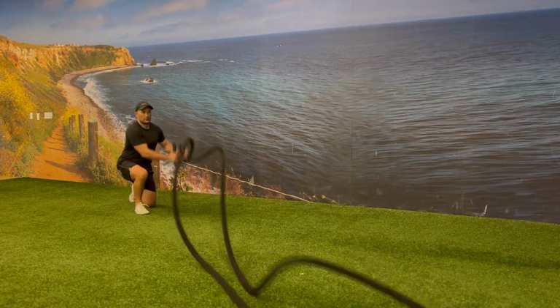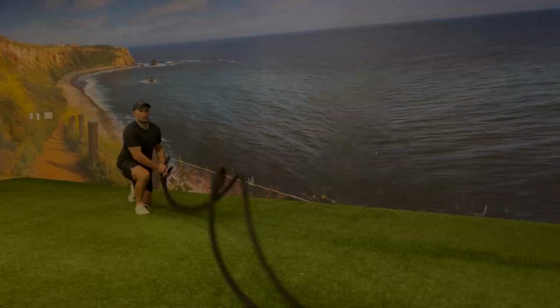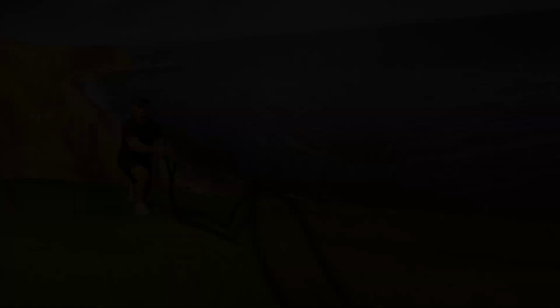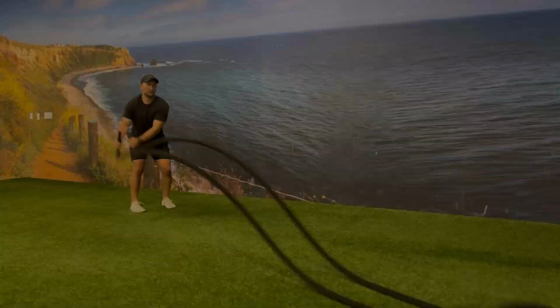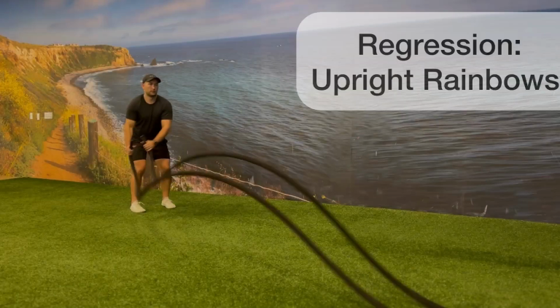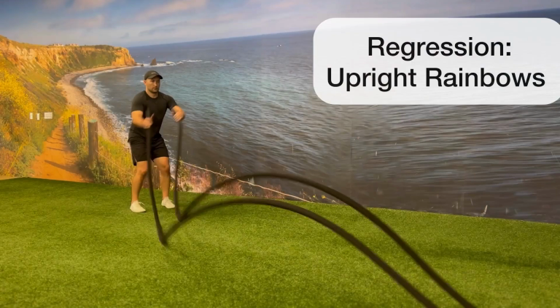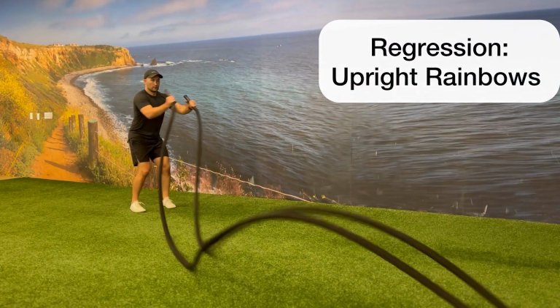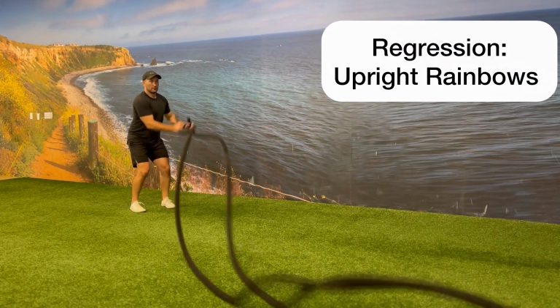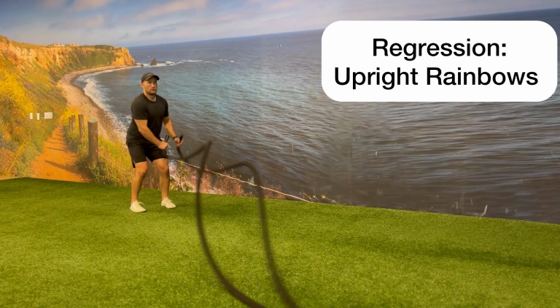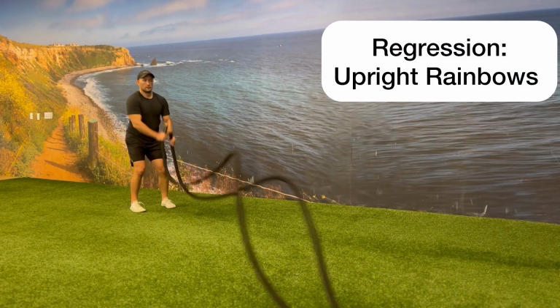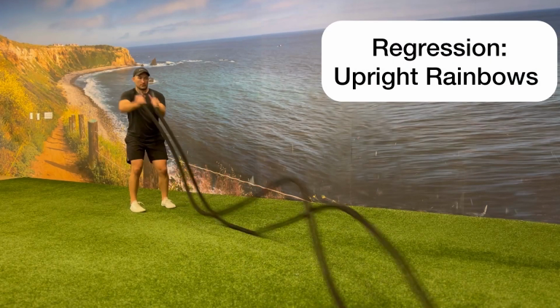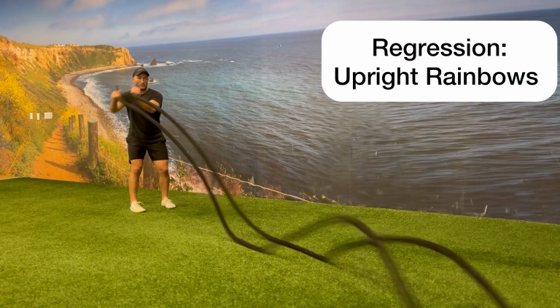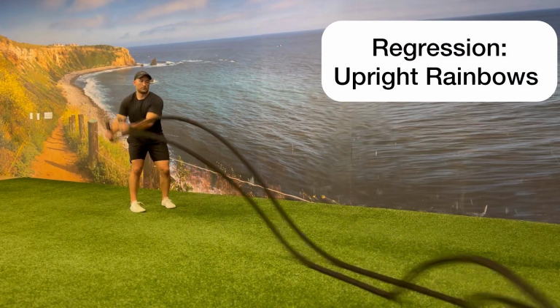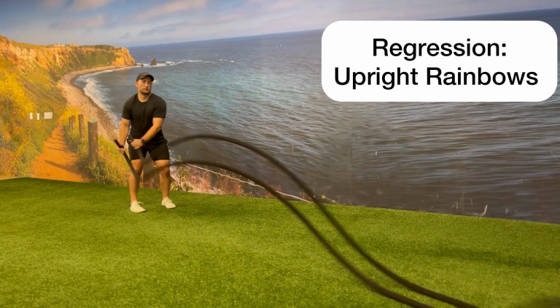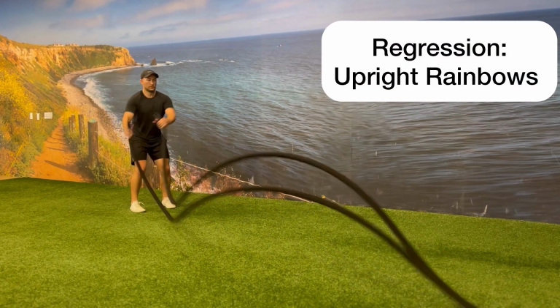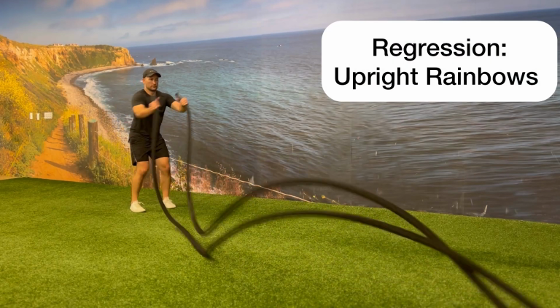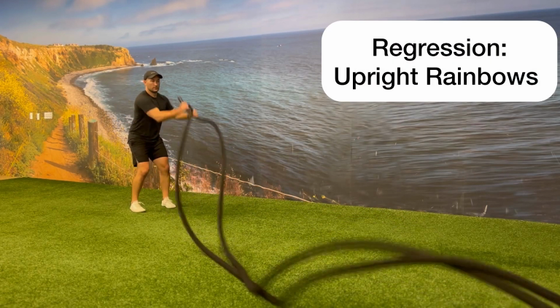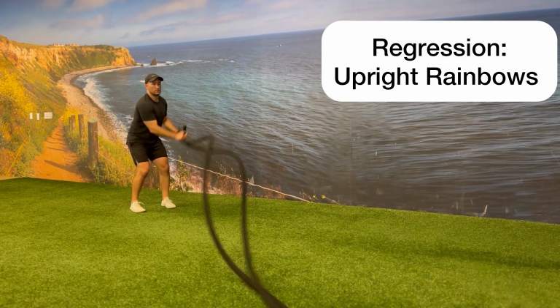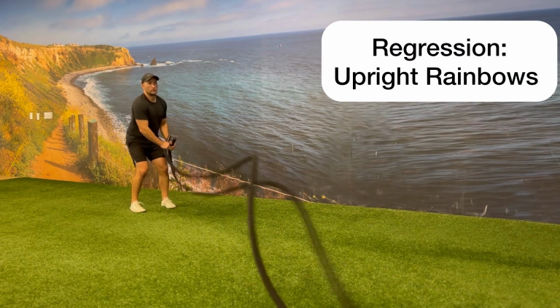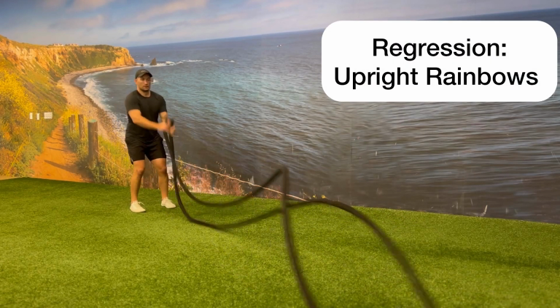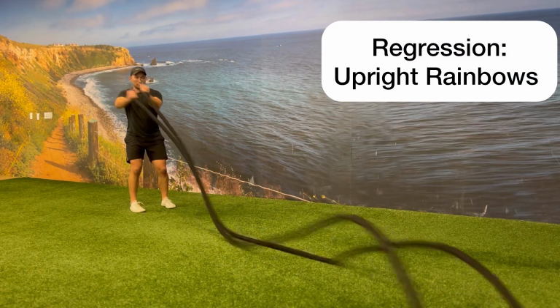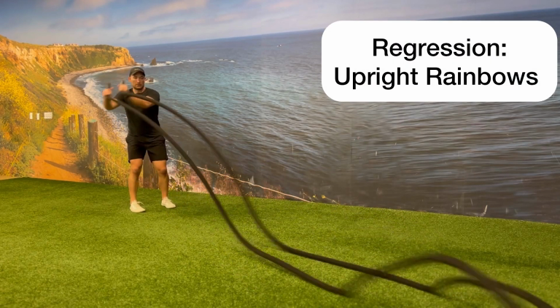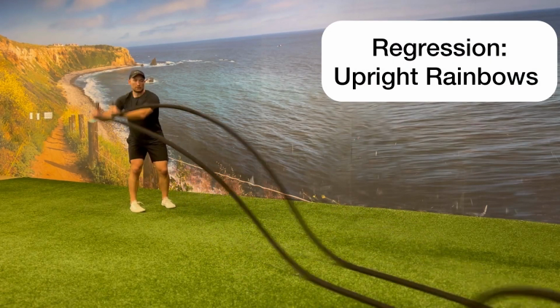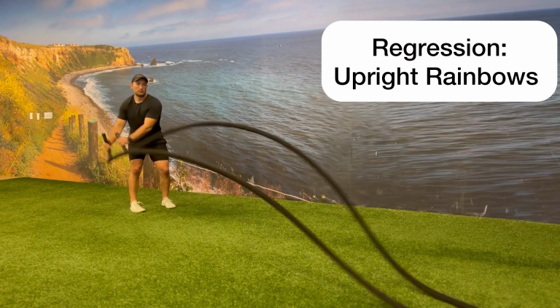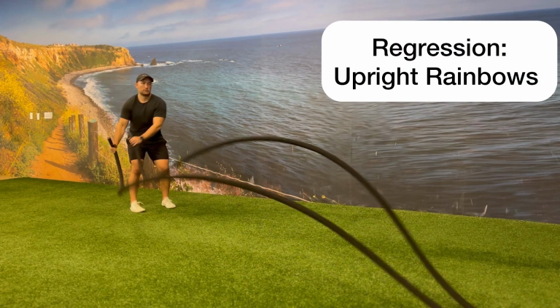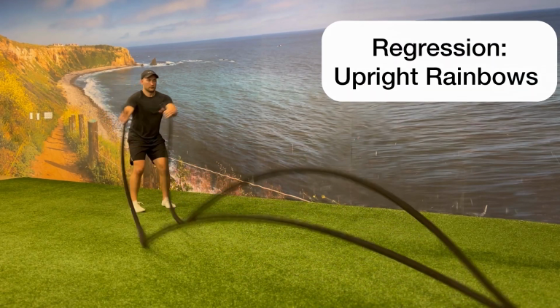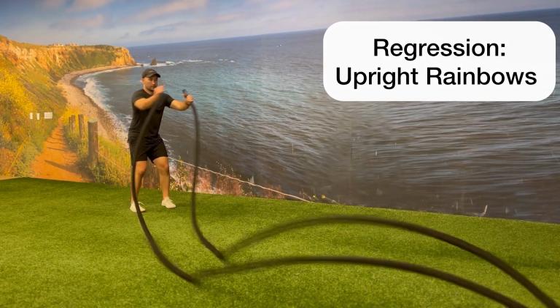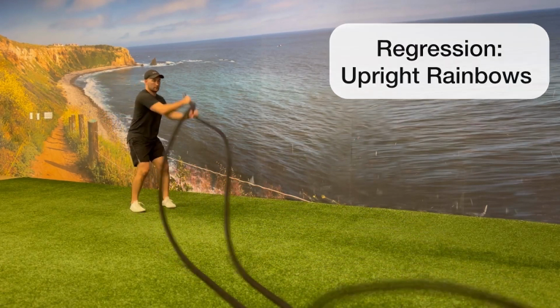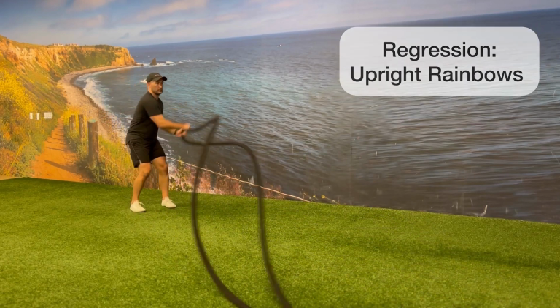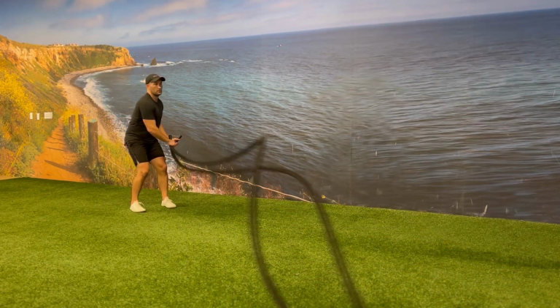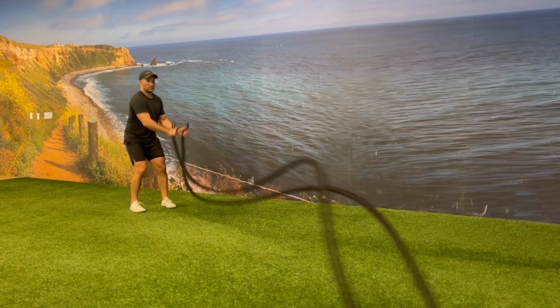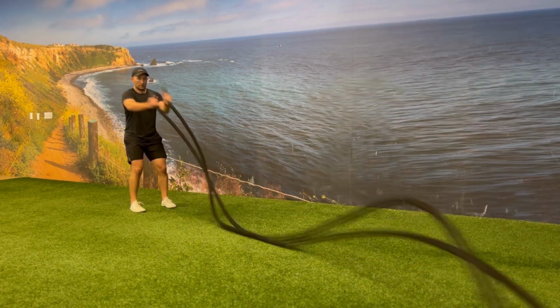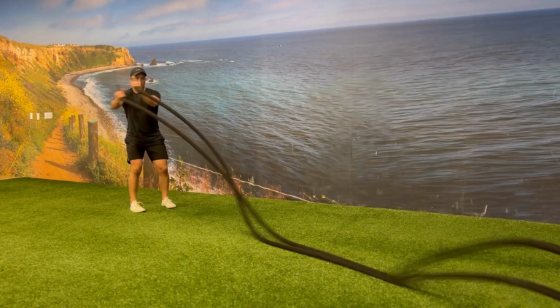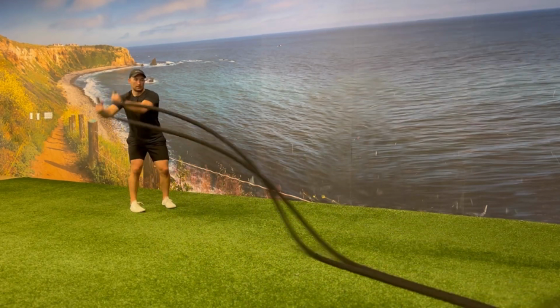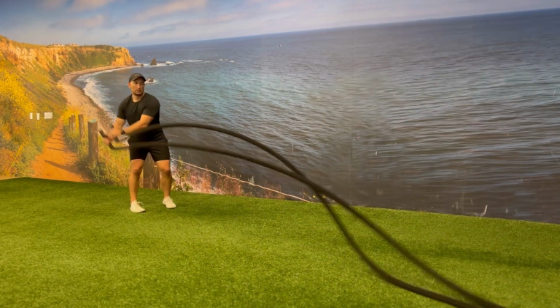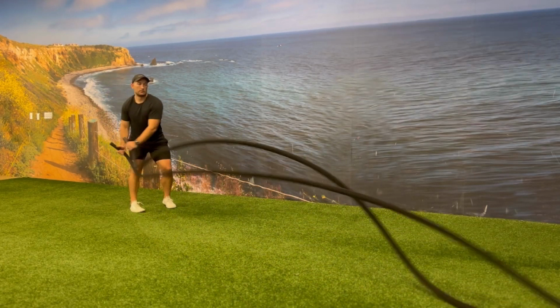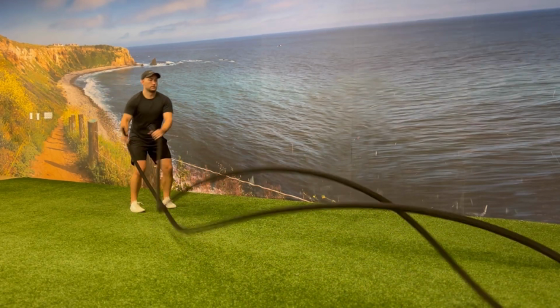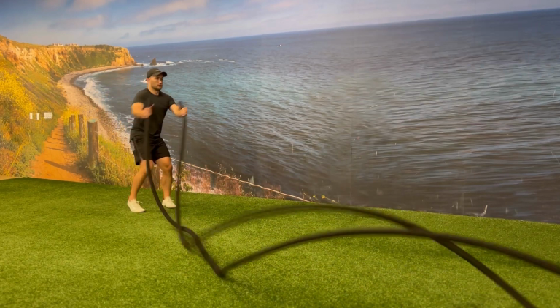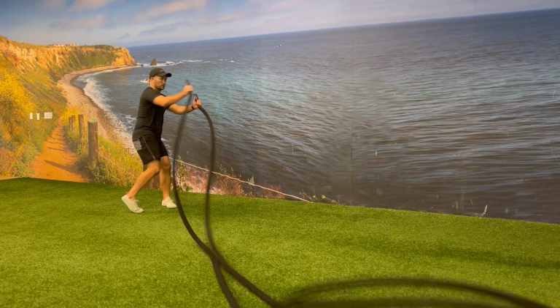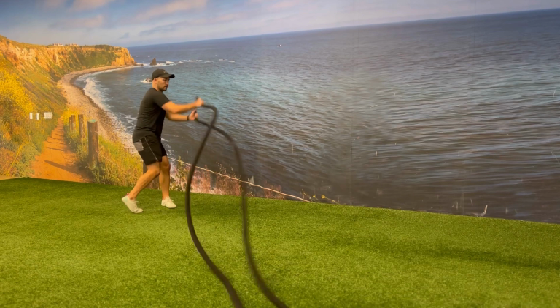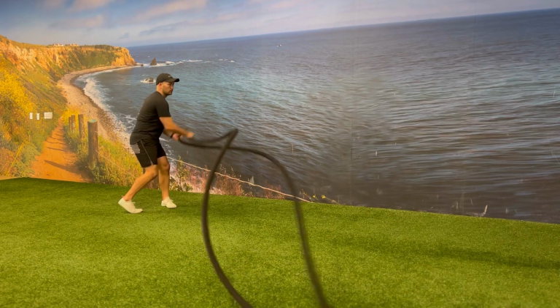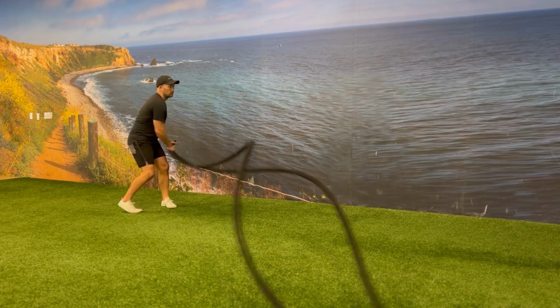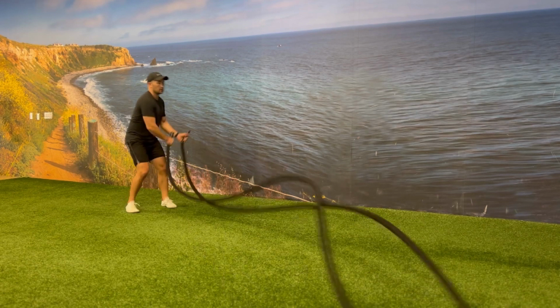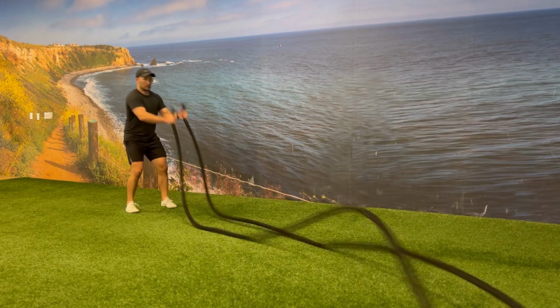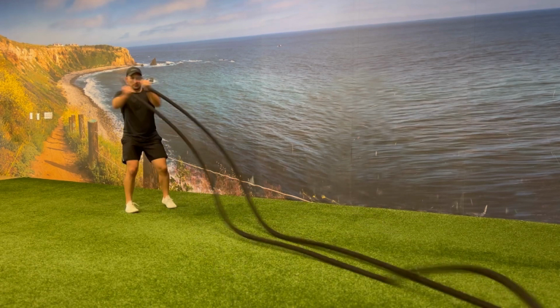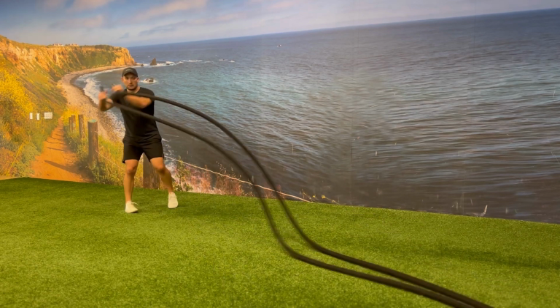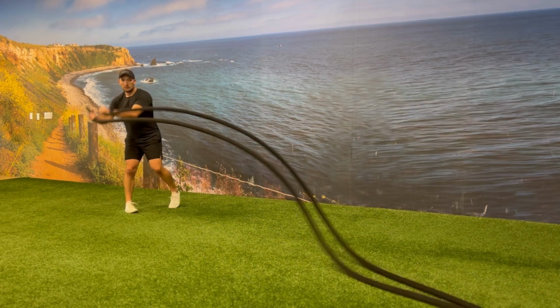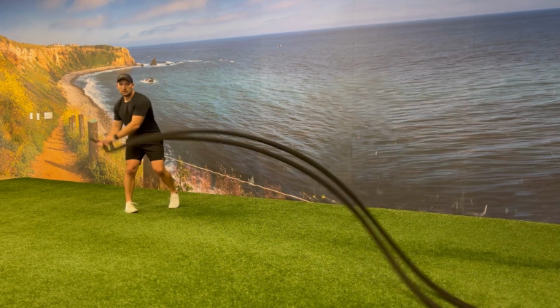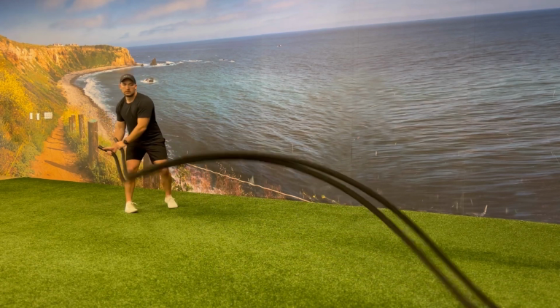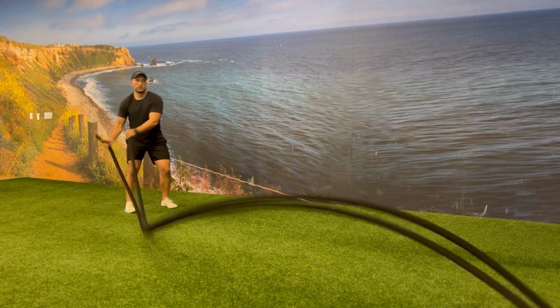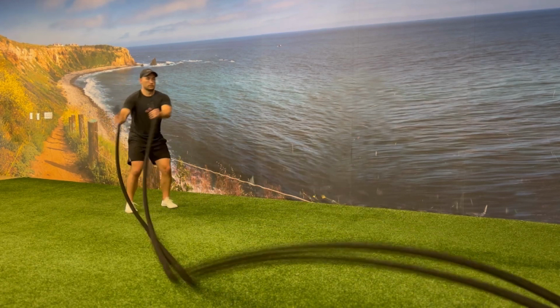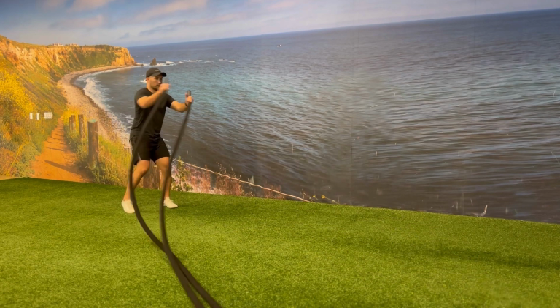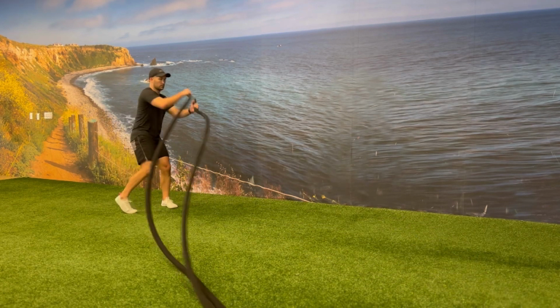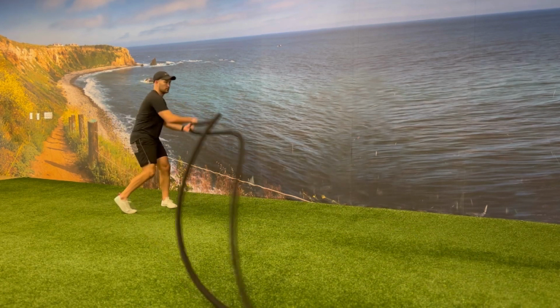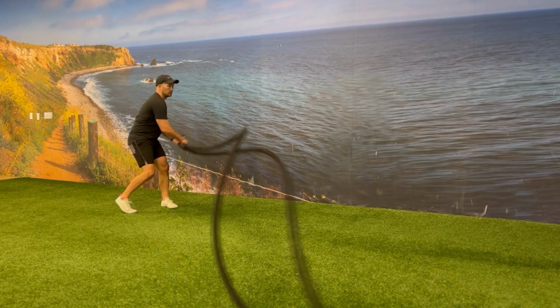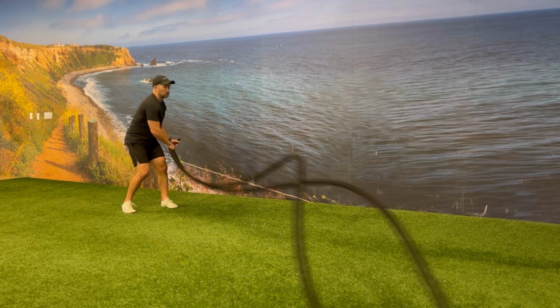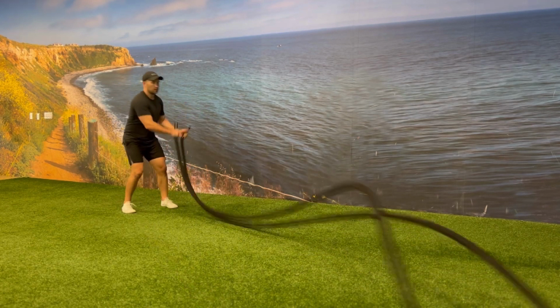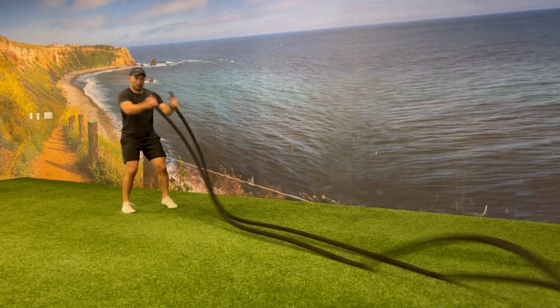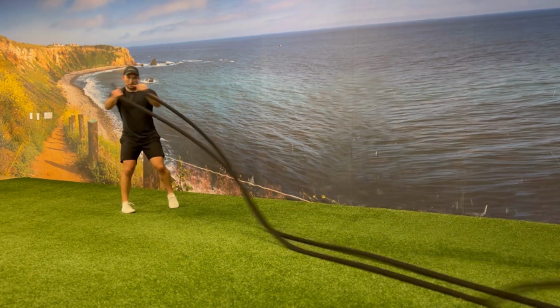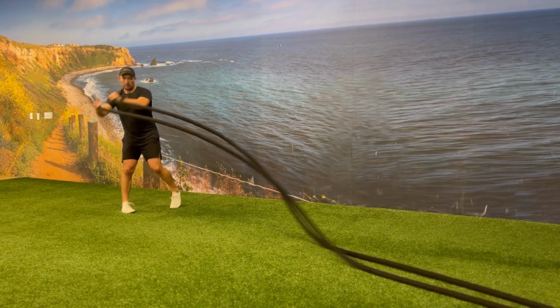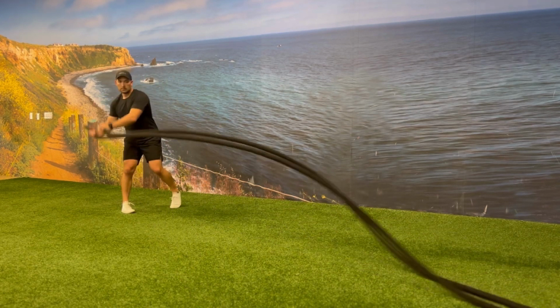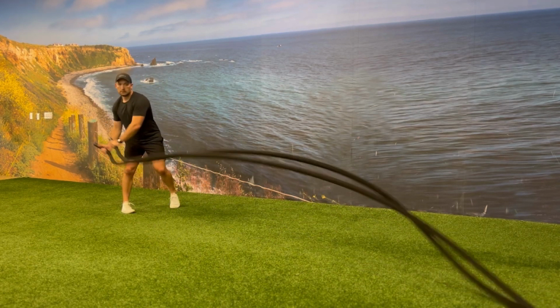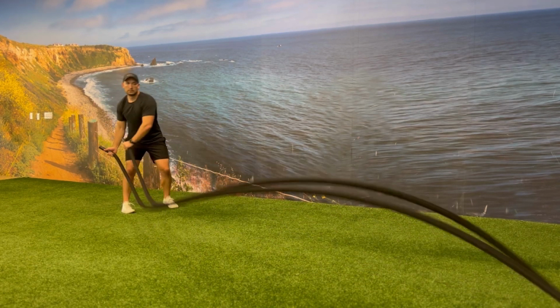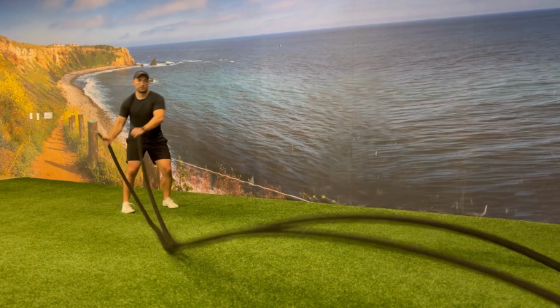You can modify this exercise and regress it by taking out the kneeling up downs and just performing battle rope rainbows in the upright position.